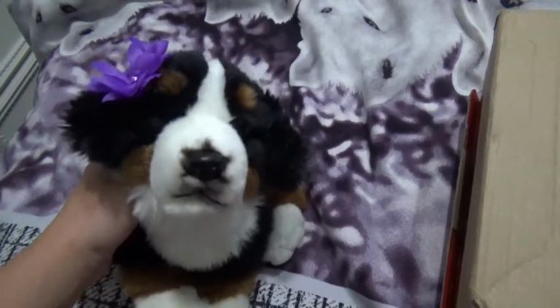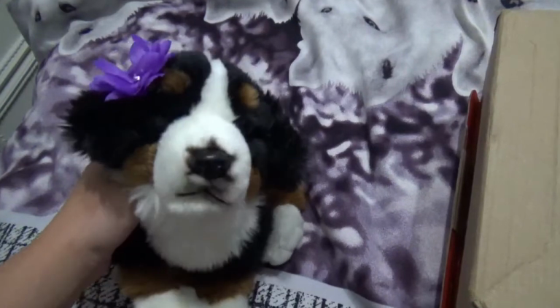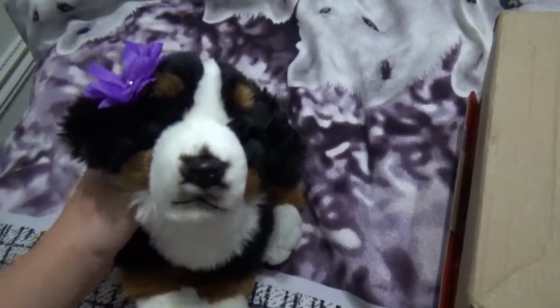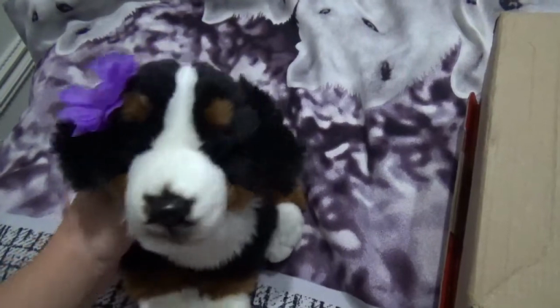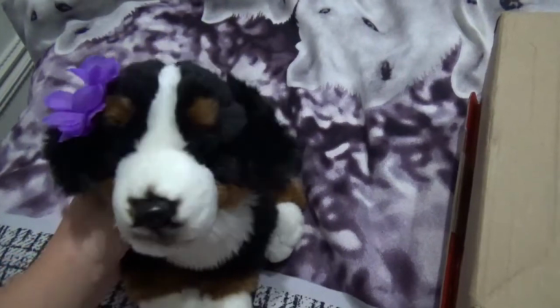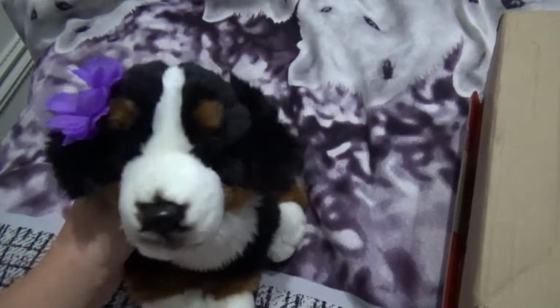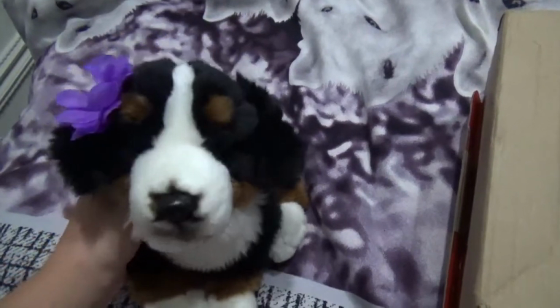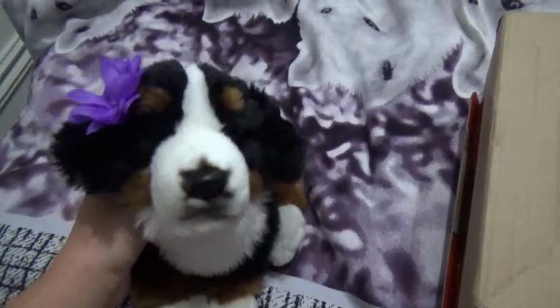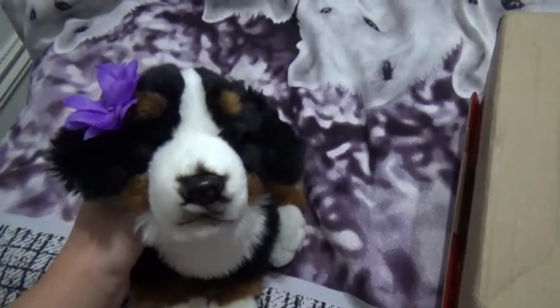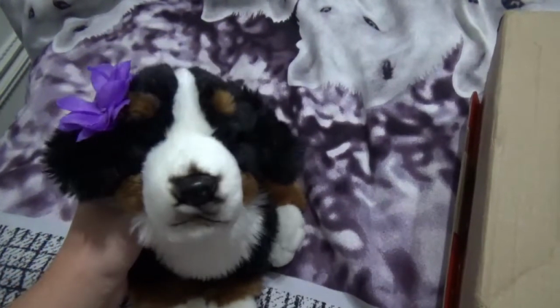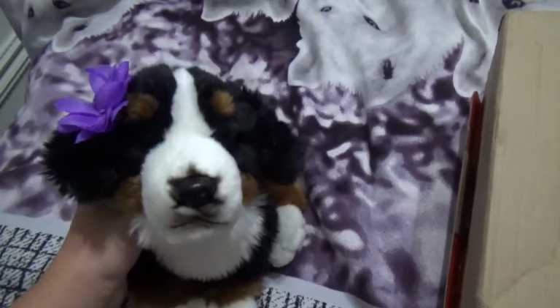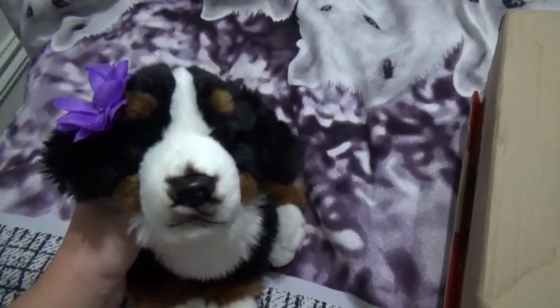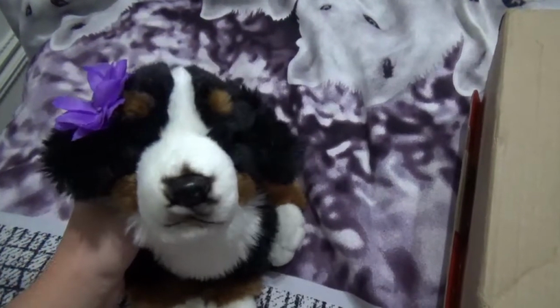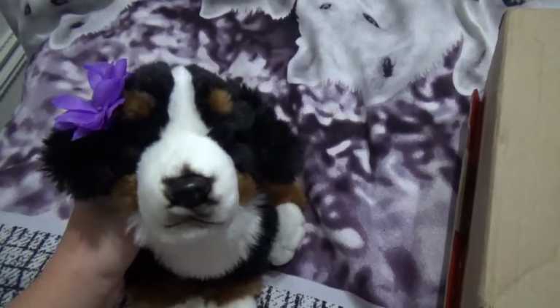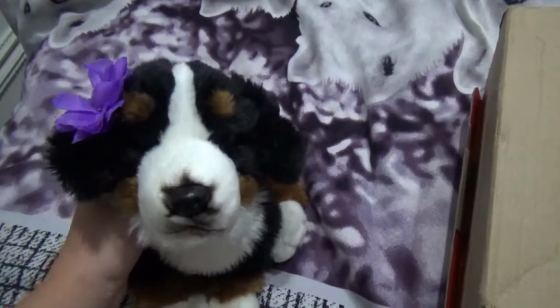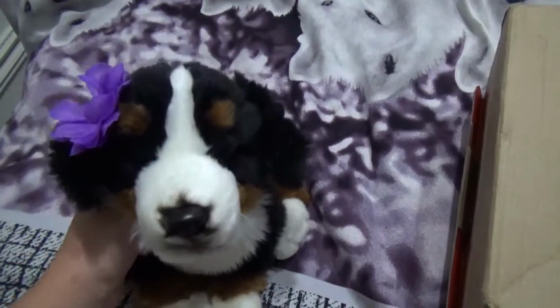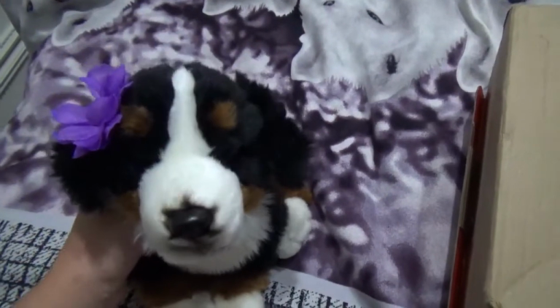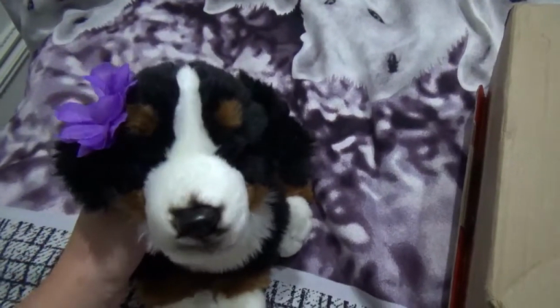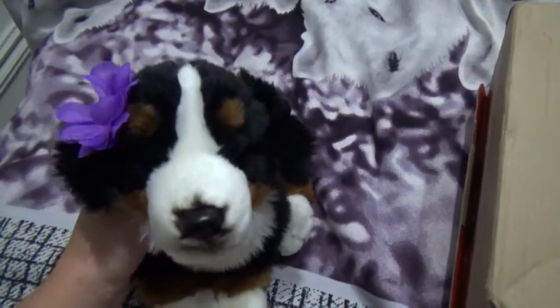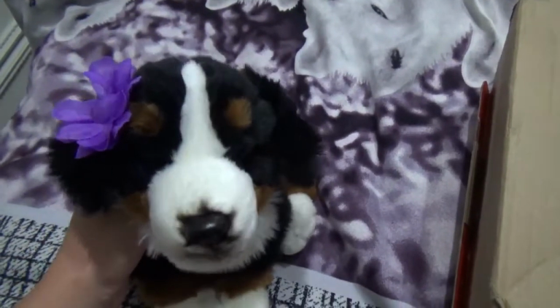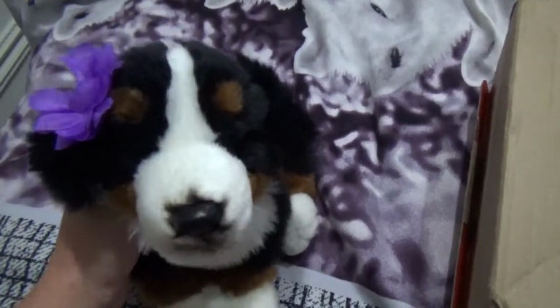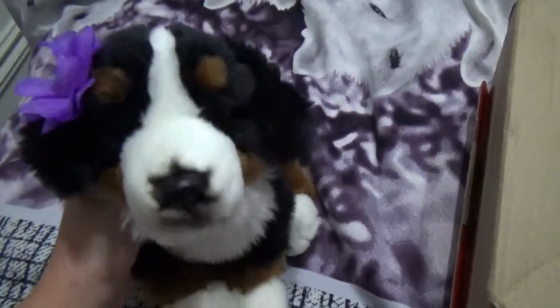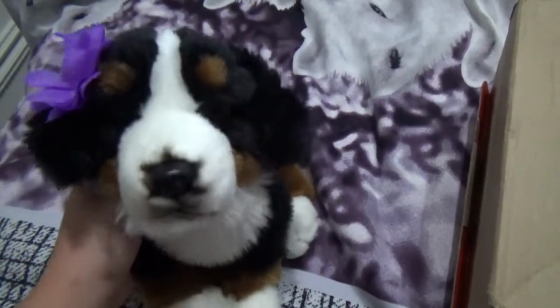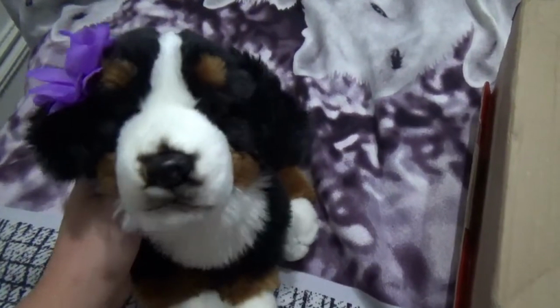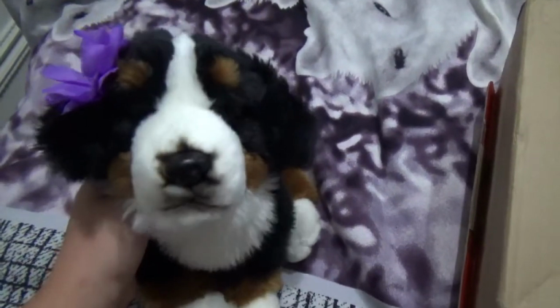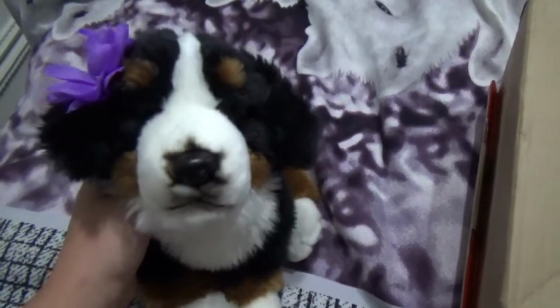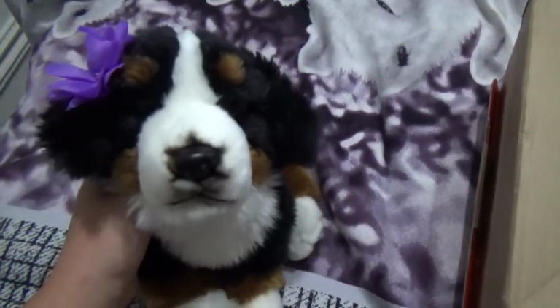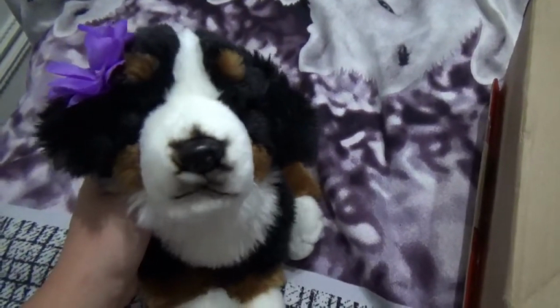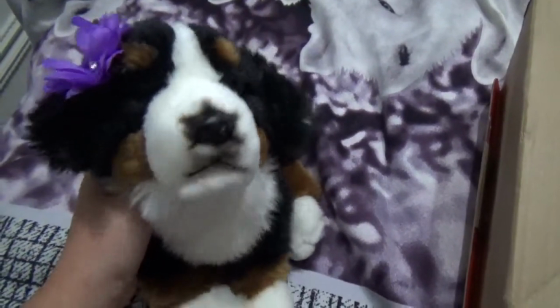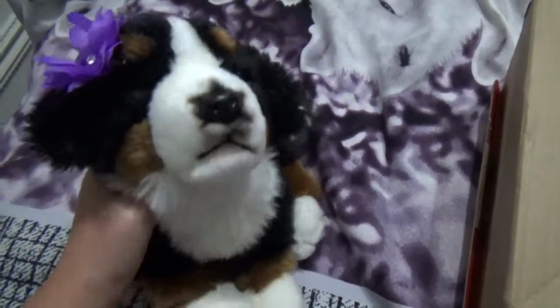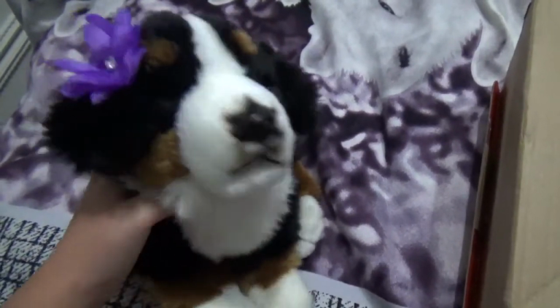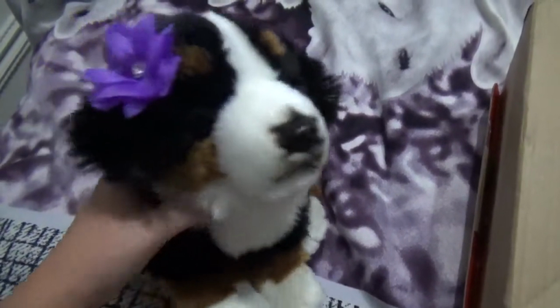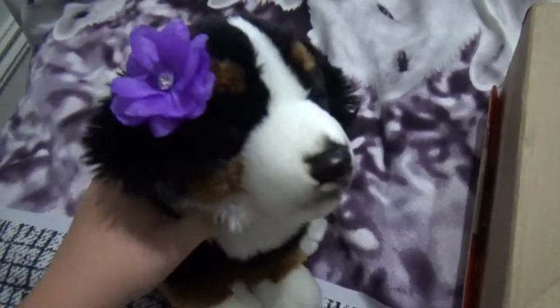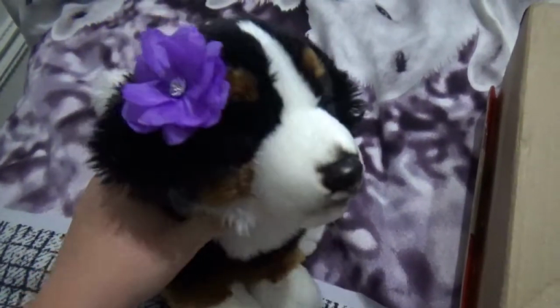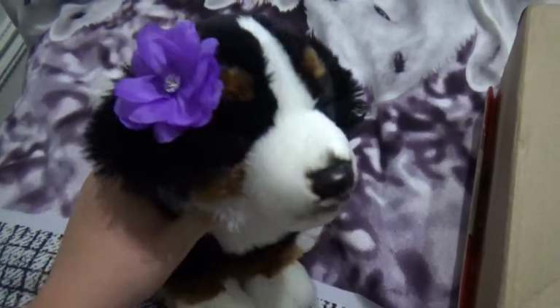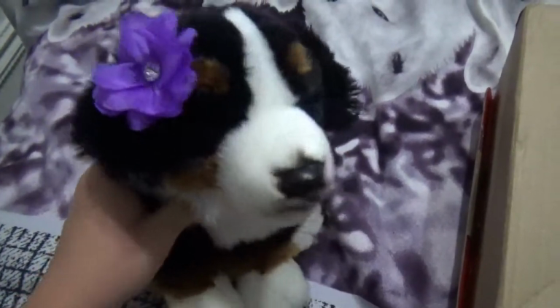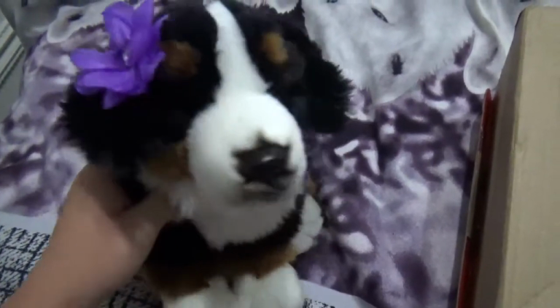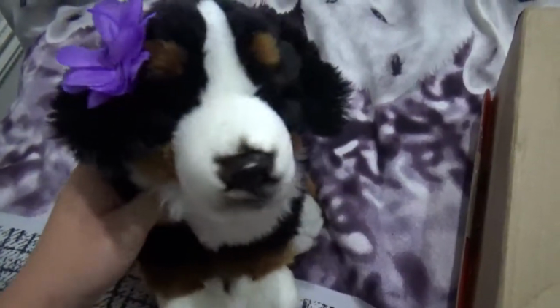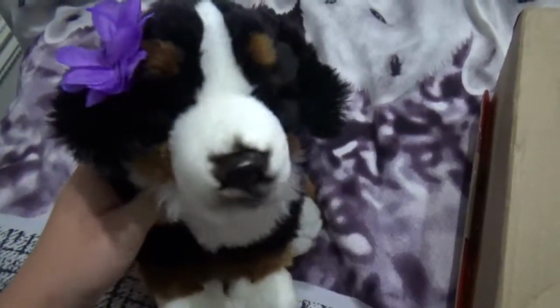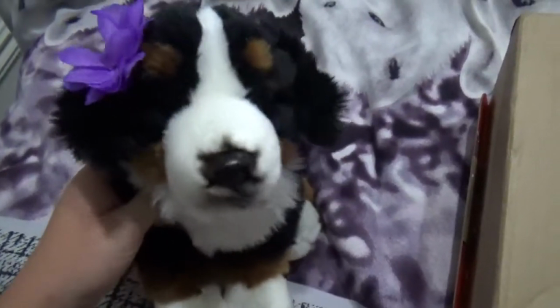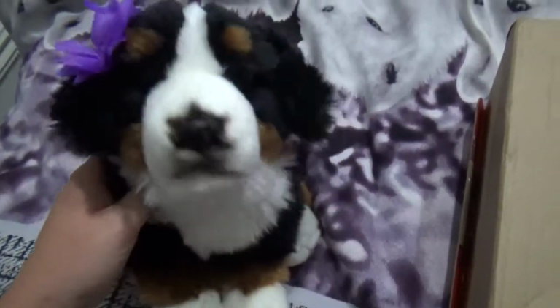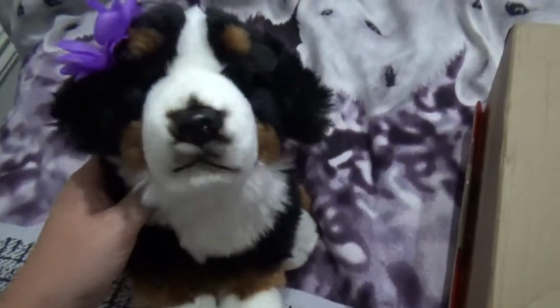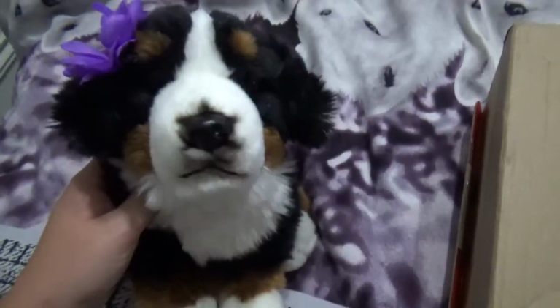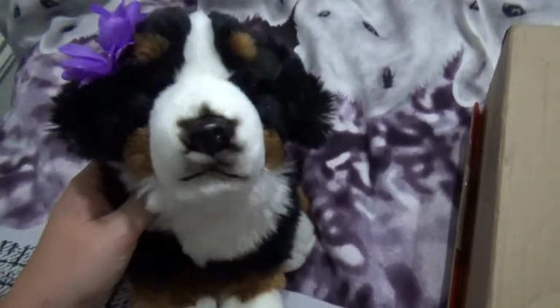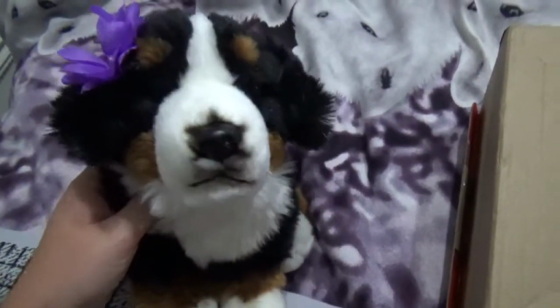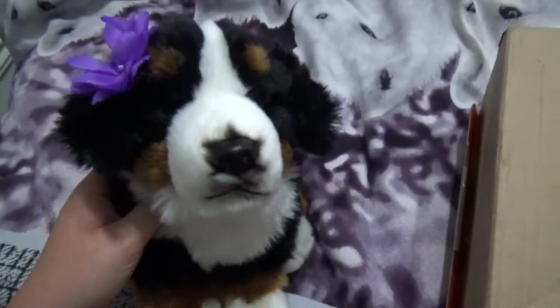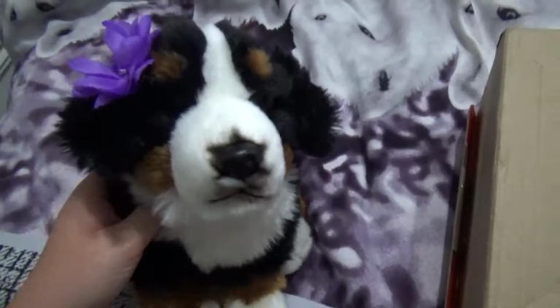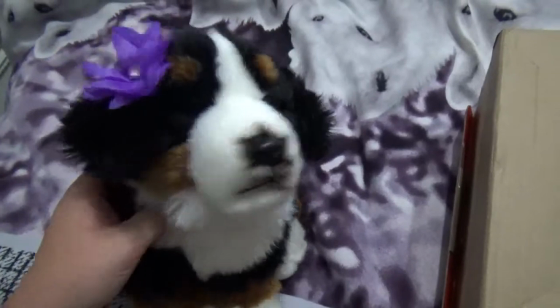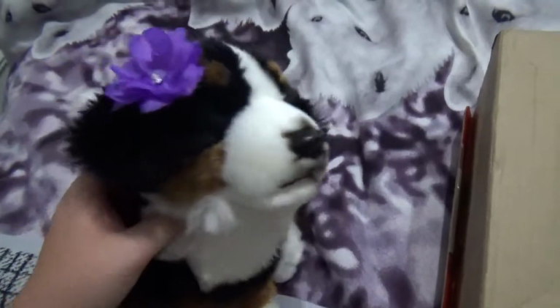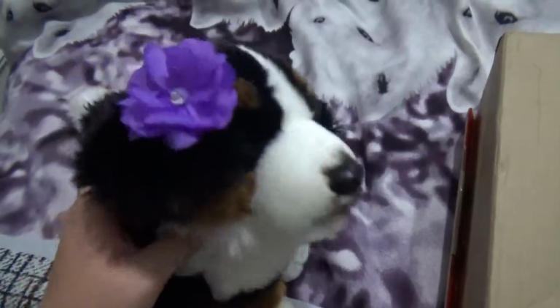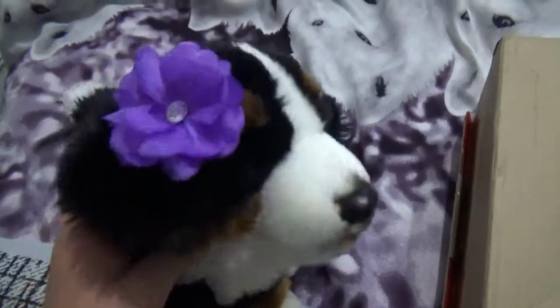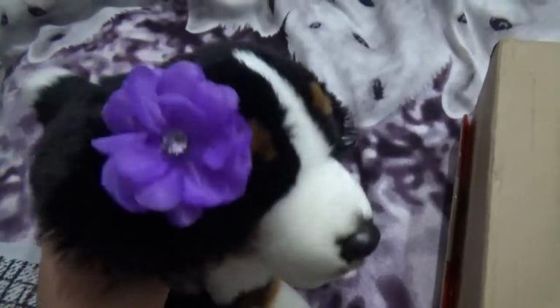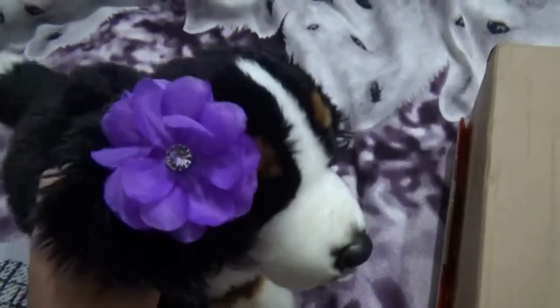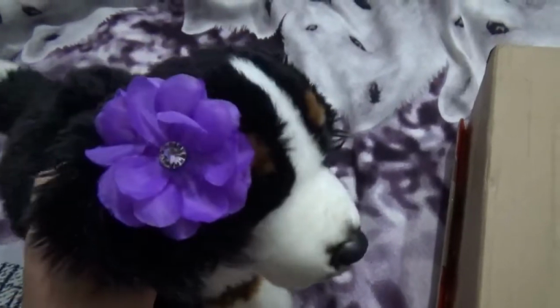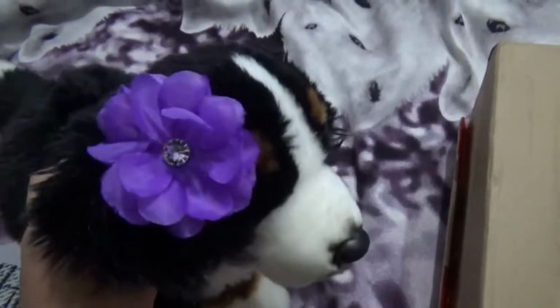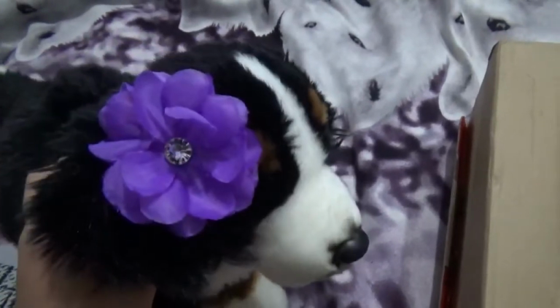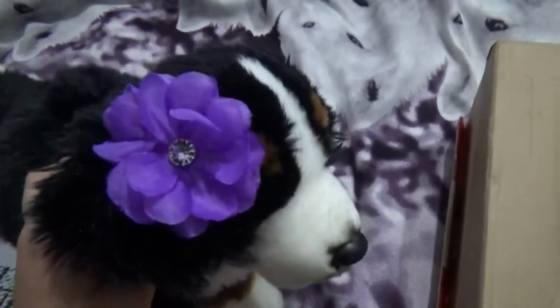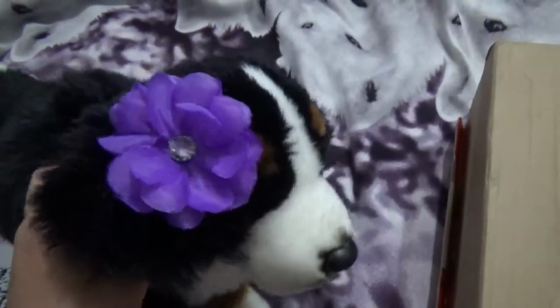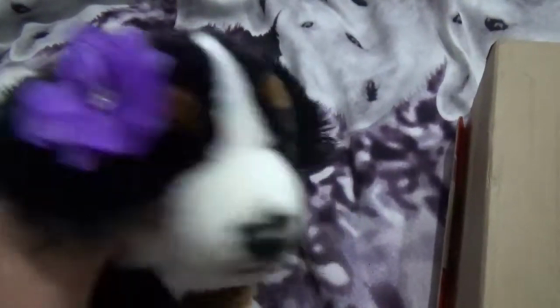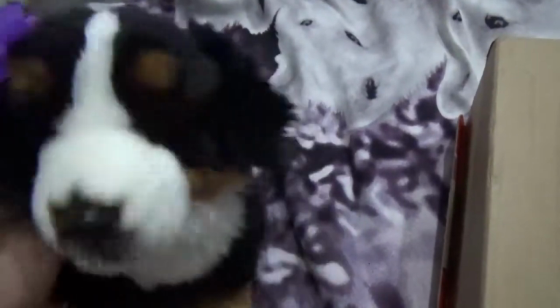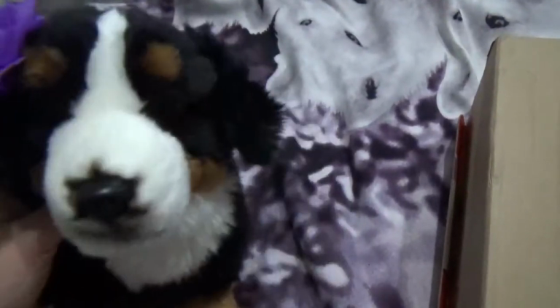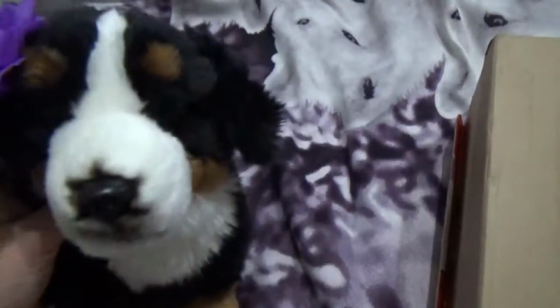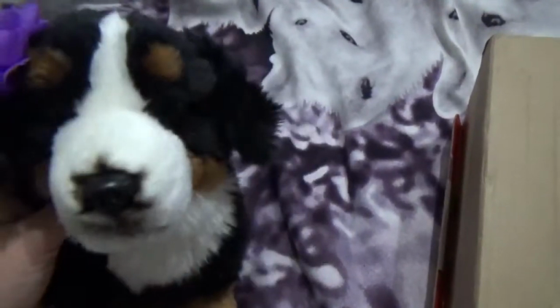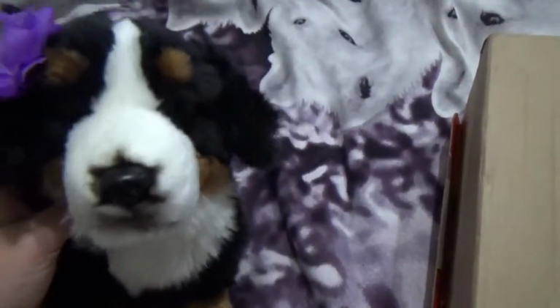Hey guys, it's me, Webkinz Girl 509. I'm here with my signature Bernese Mountain Dog, who still doesn't have a name, but I gave her this purple flower.